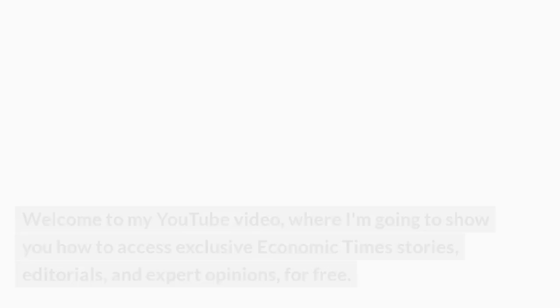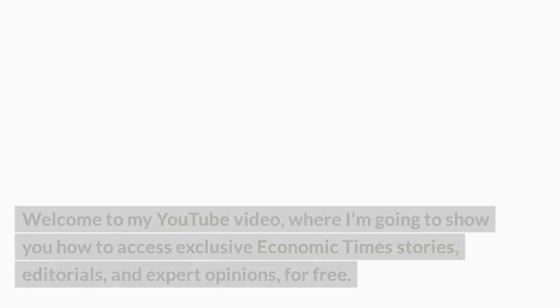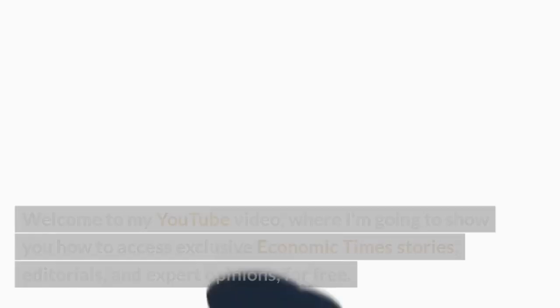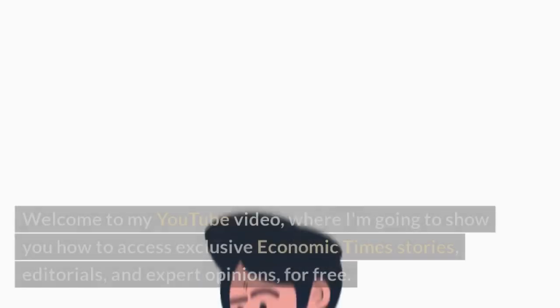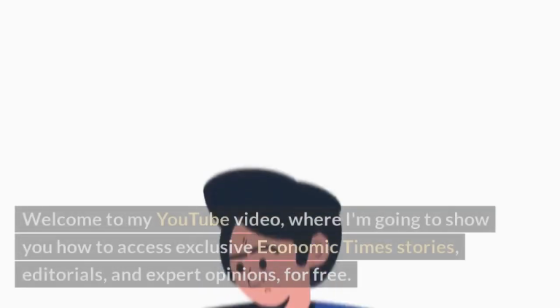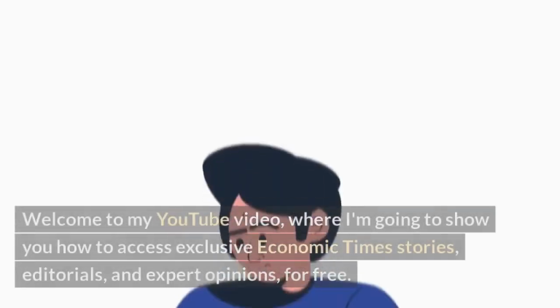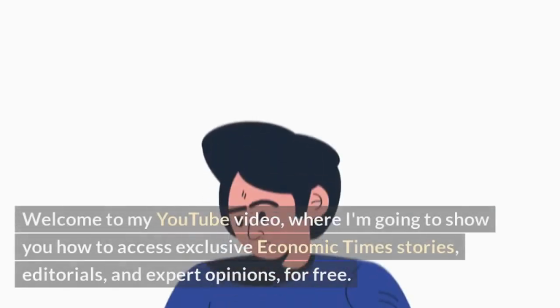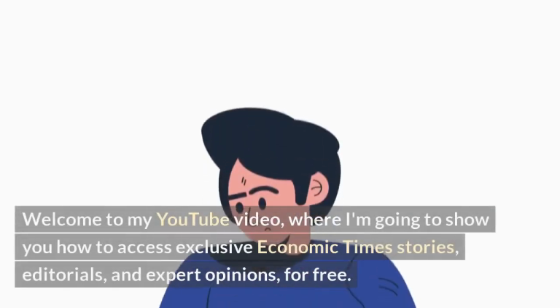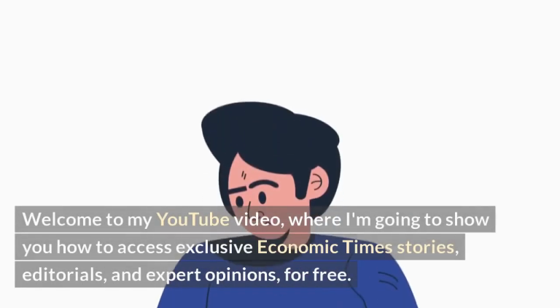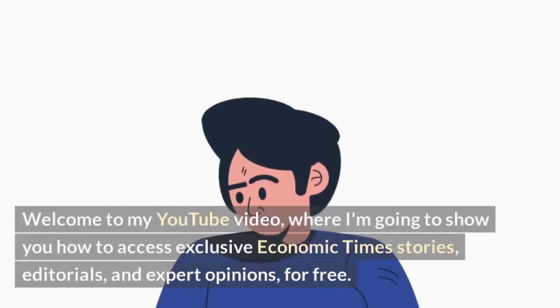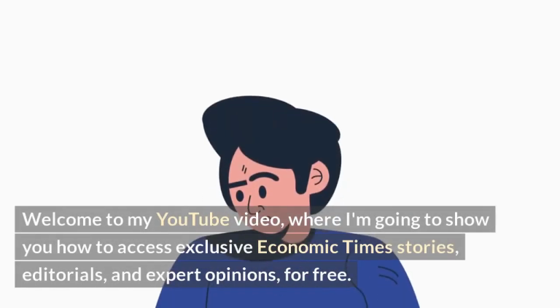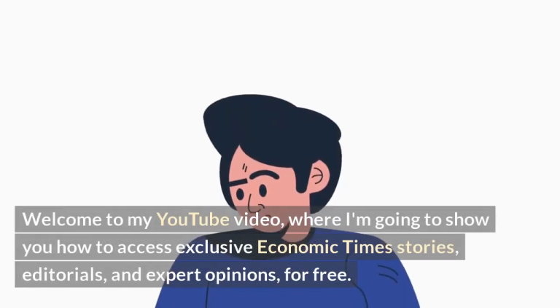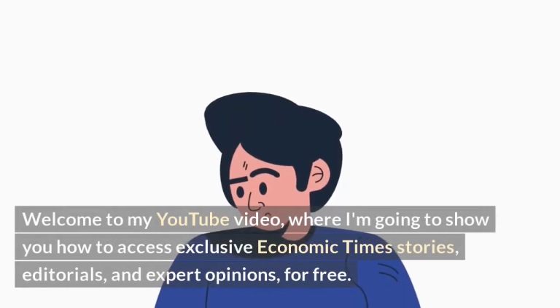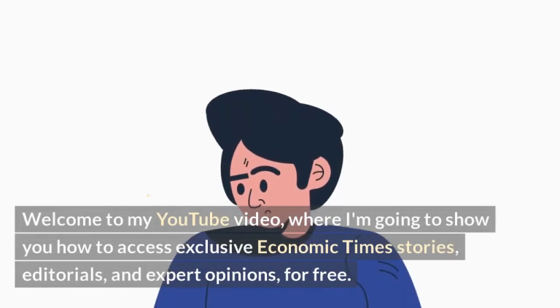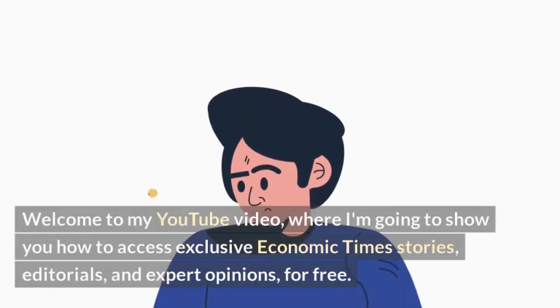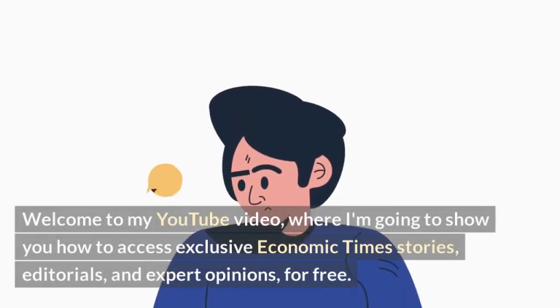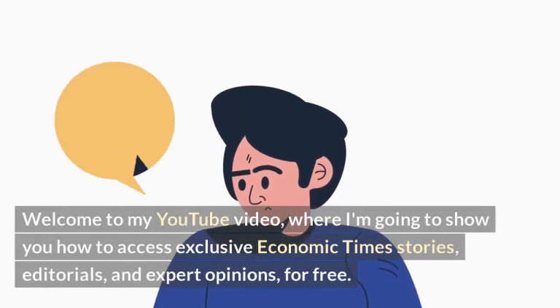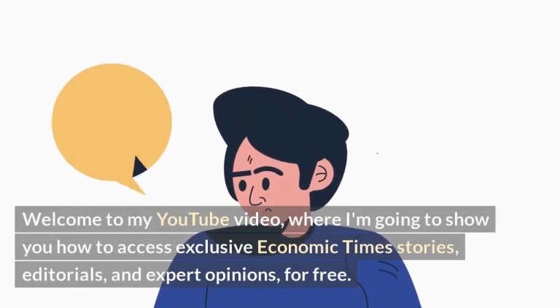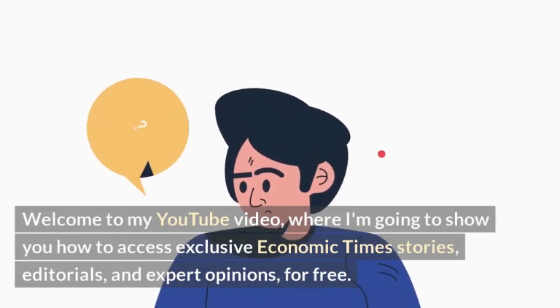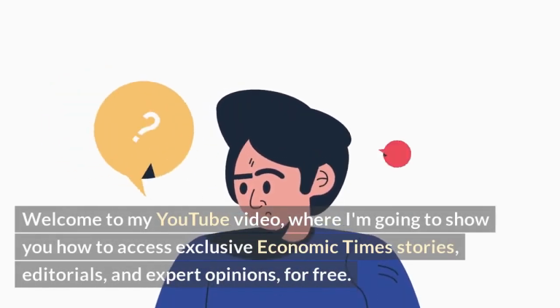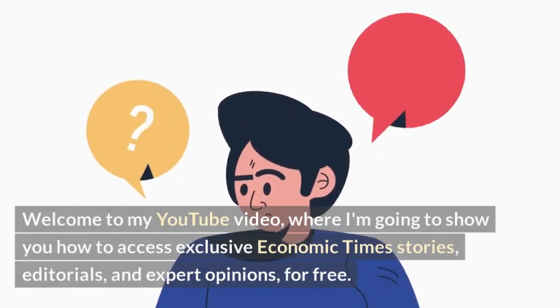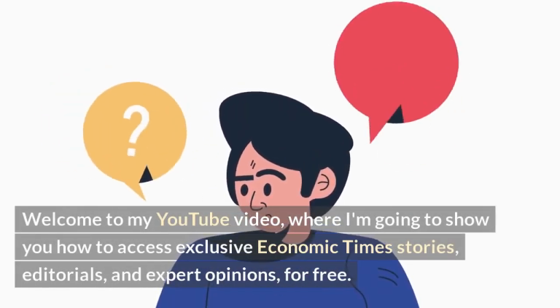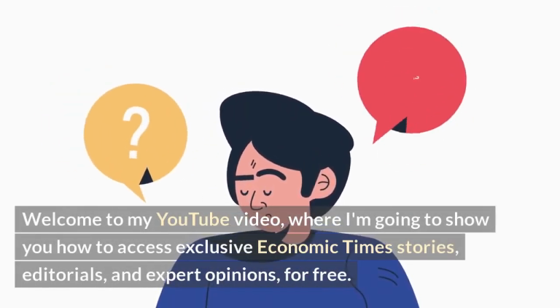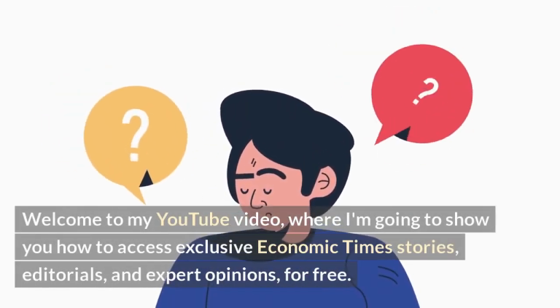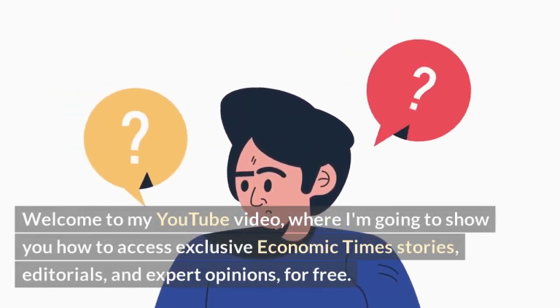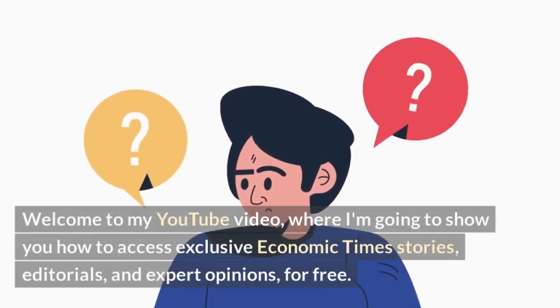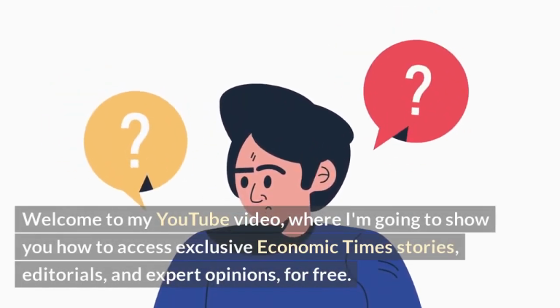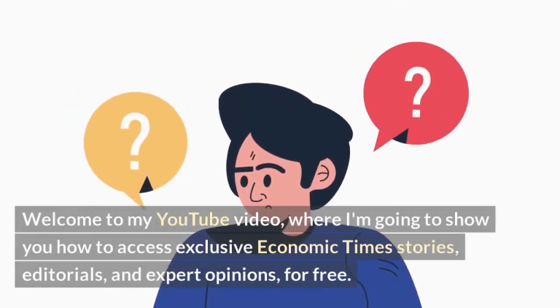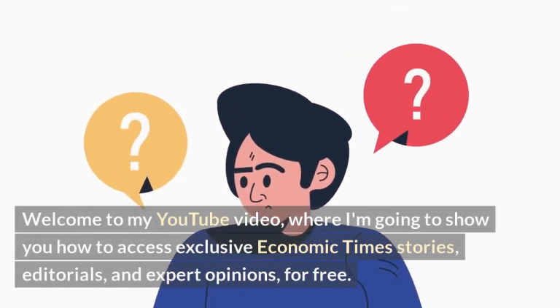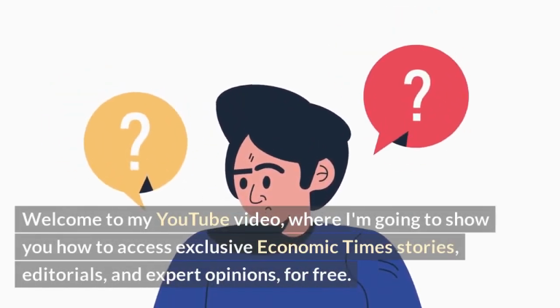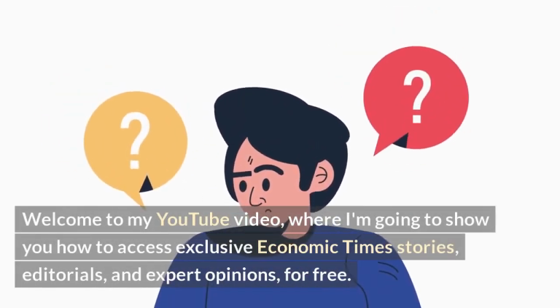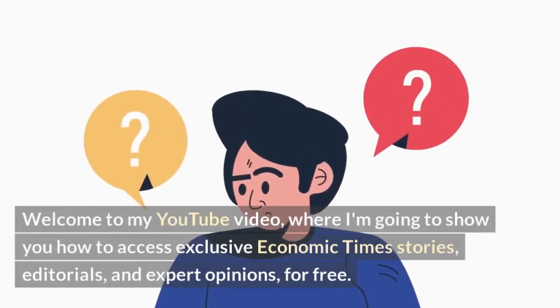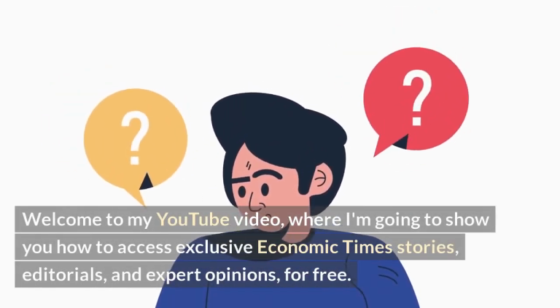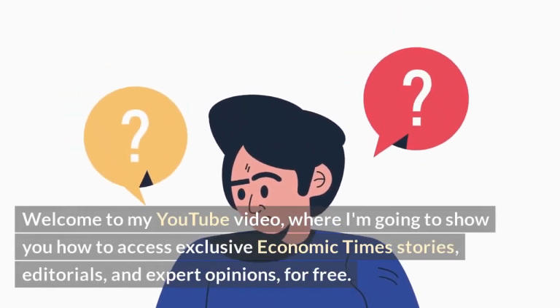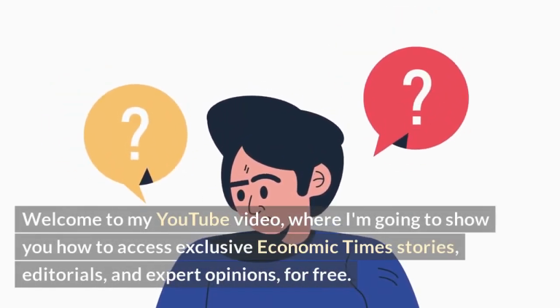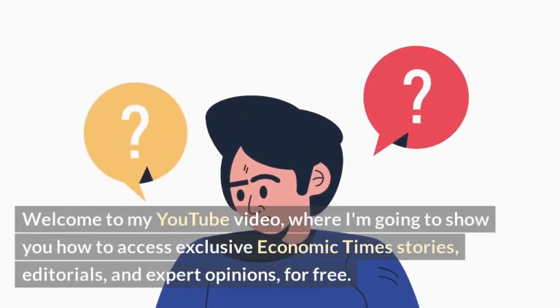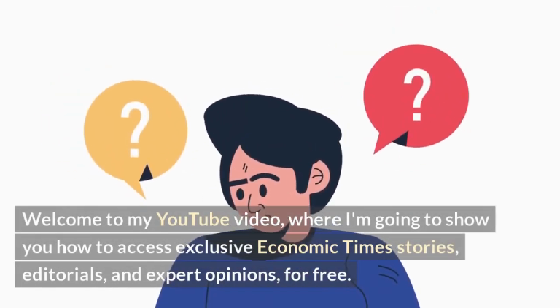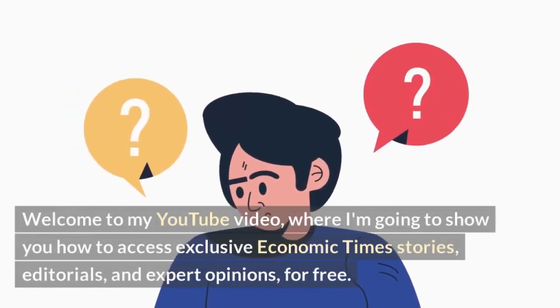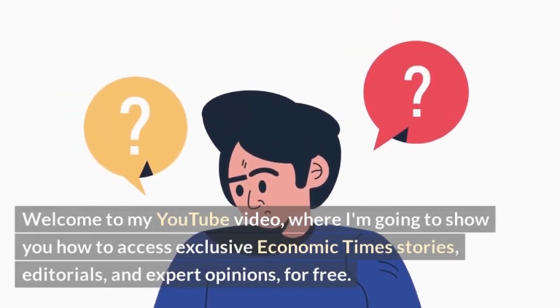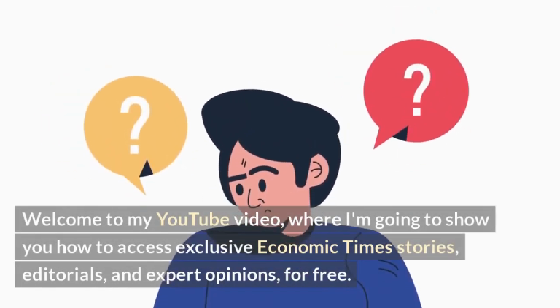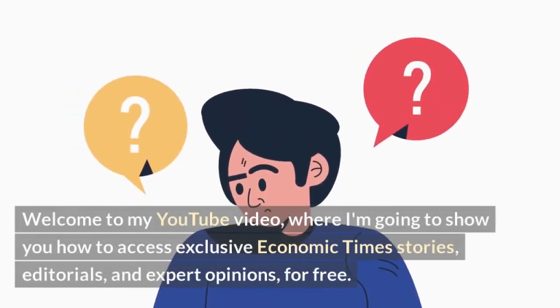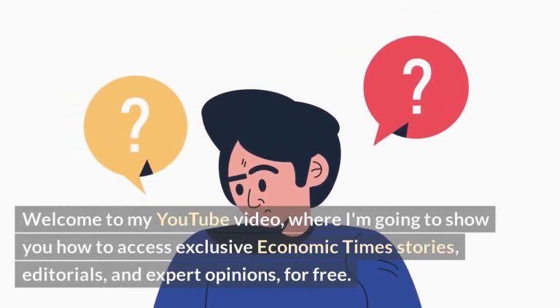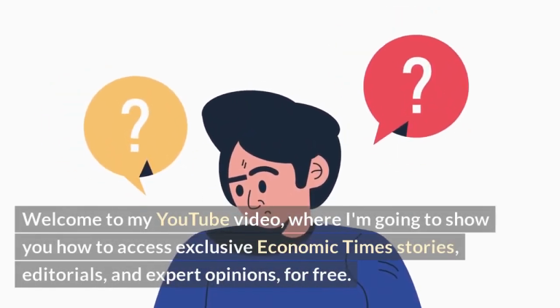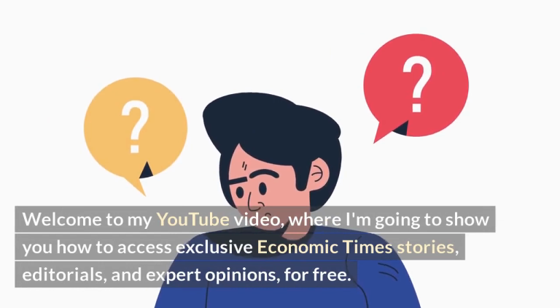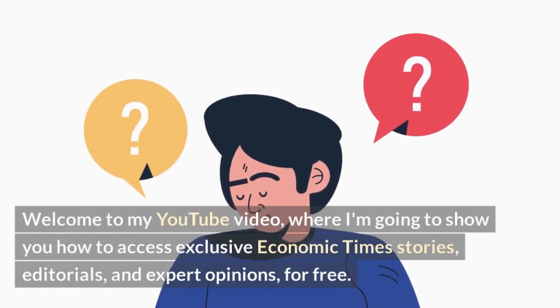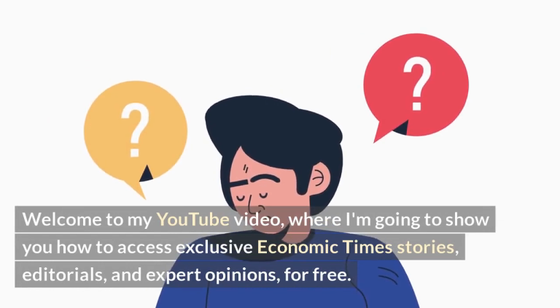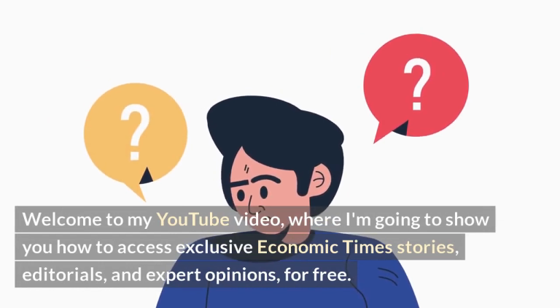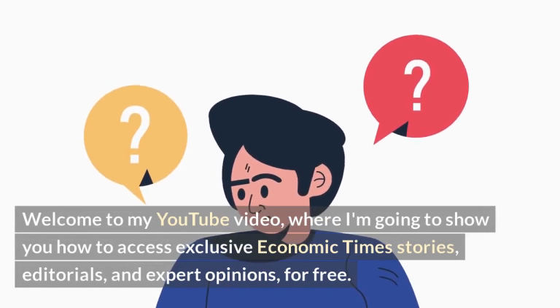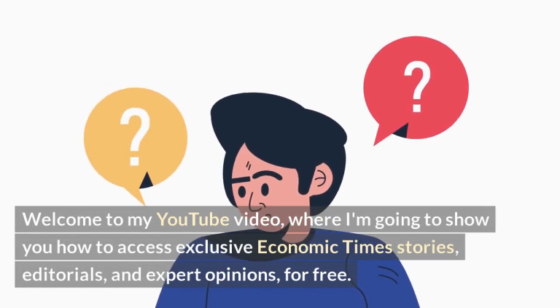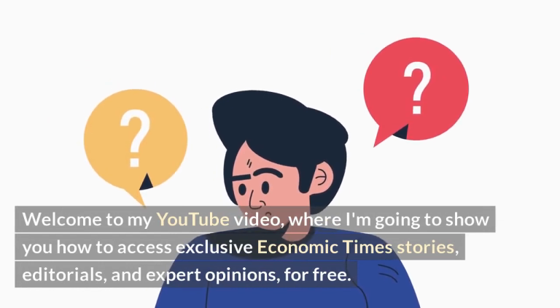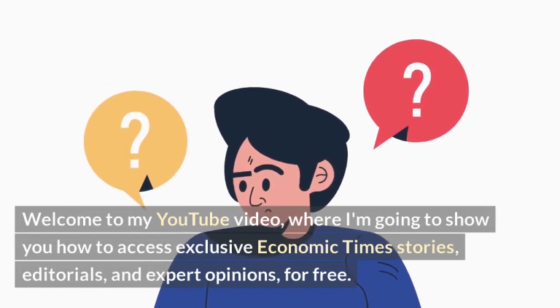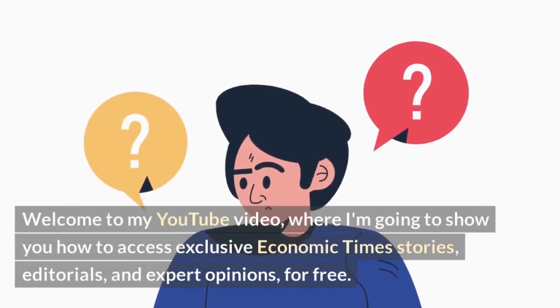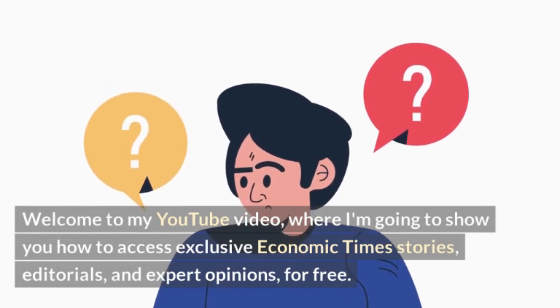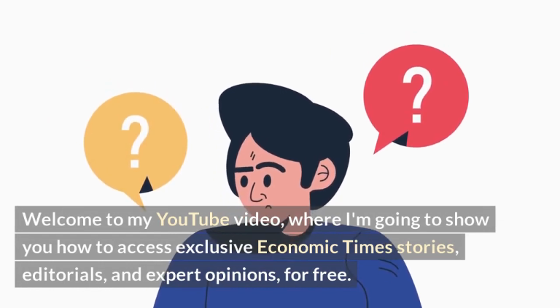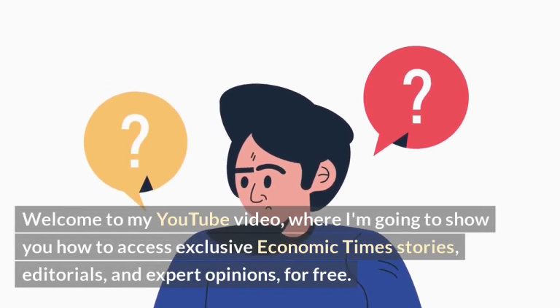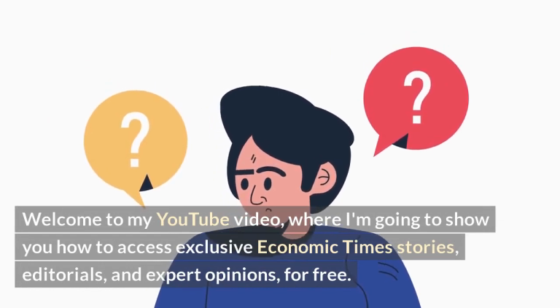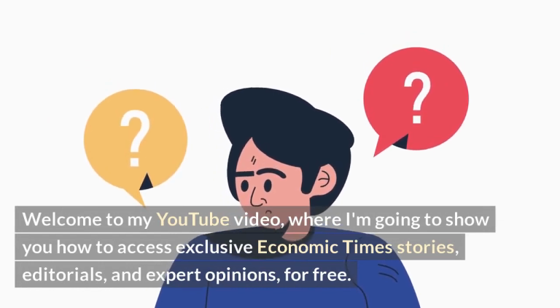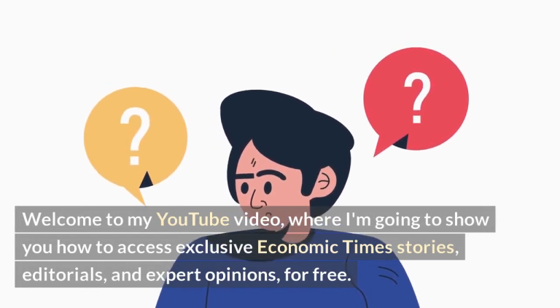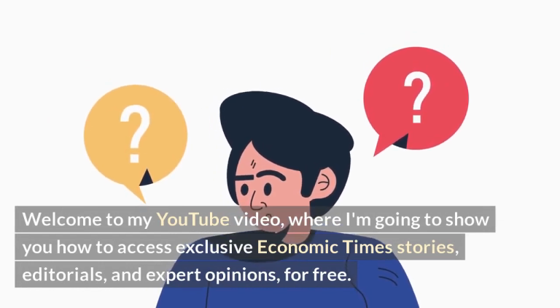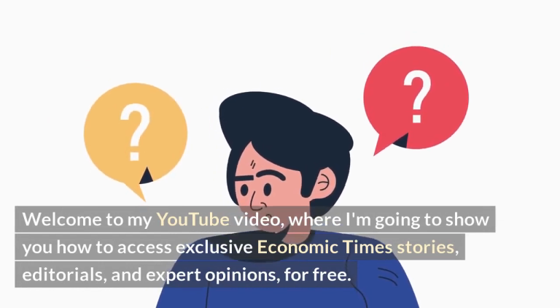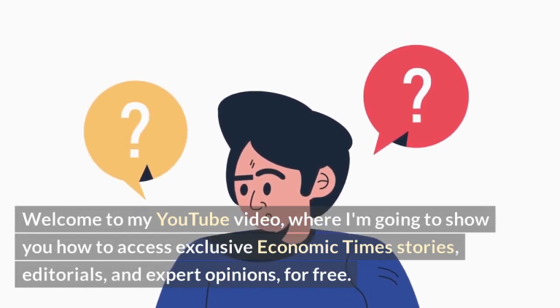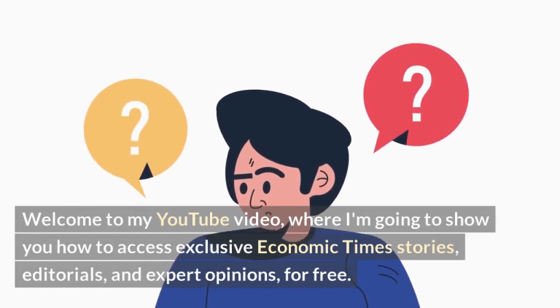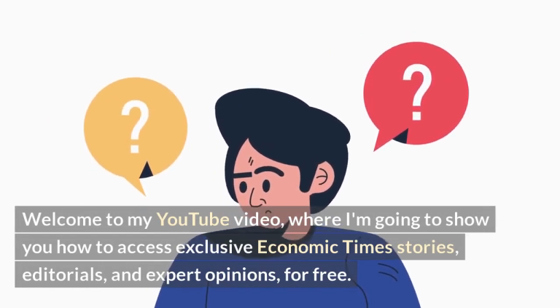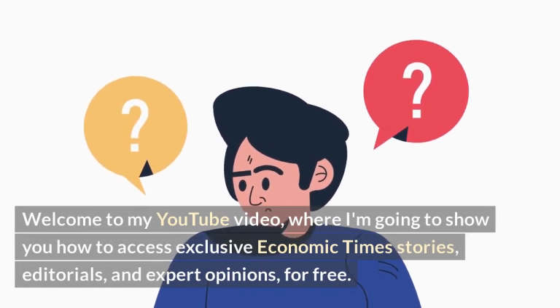Welcome to my YouTube video, where I'm going to show you how to access exclusive Economic Times stories, editorials, and expert opinions for free.